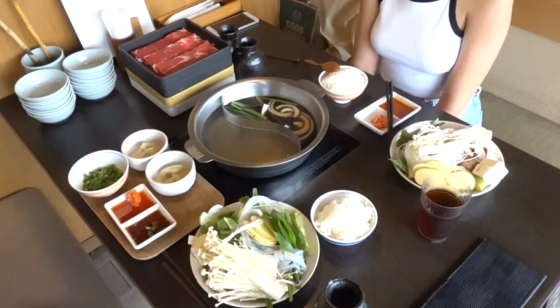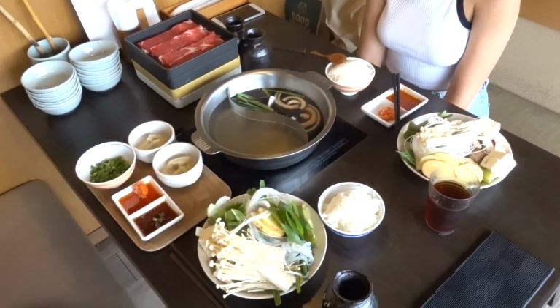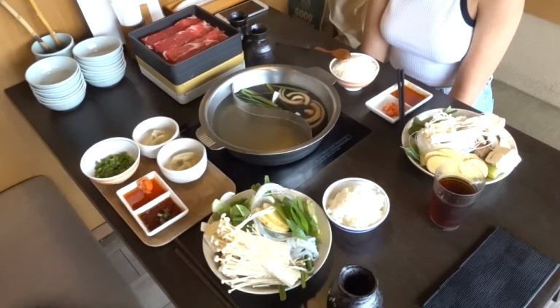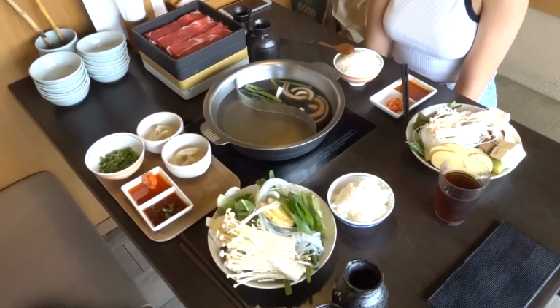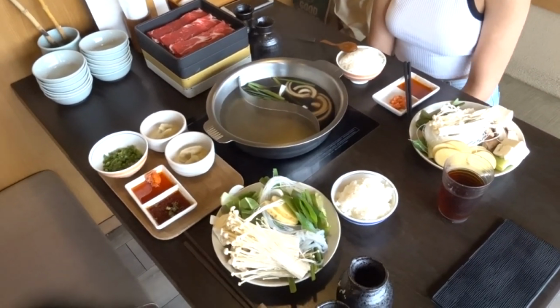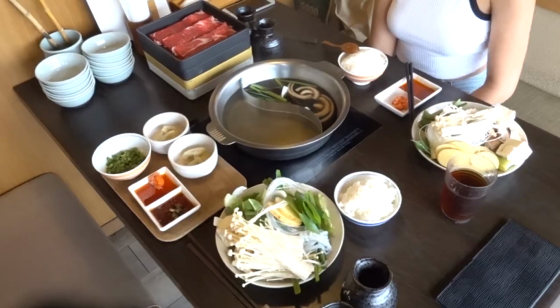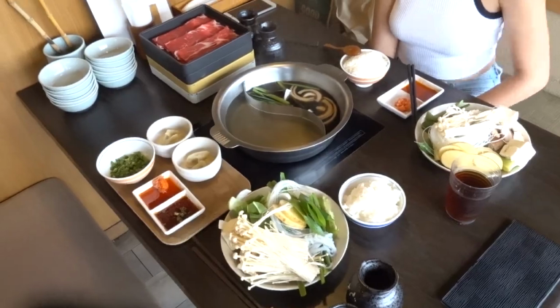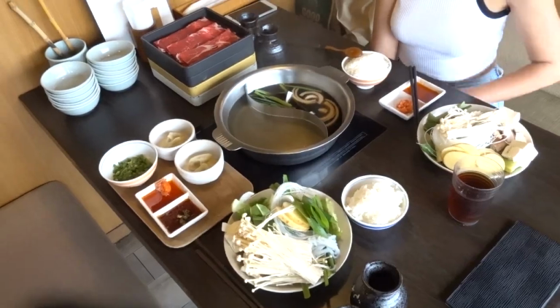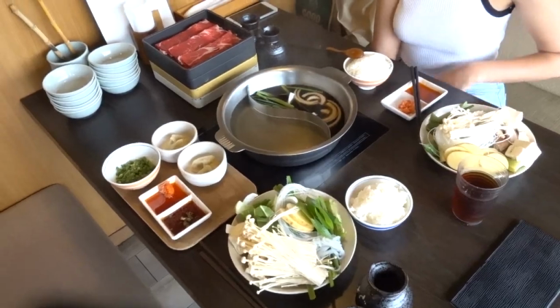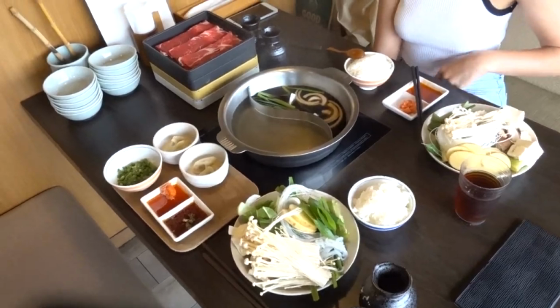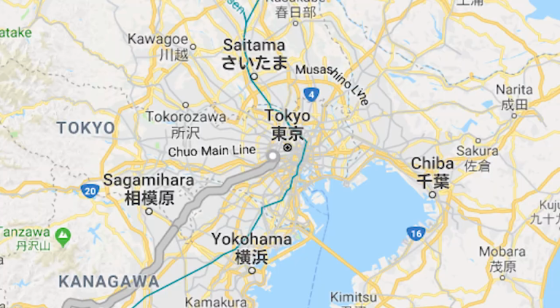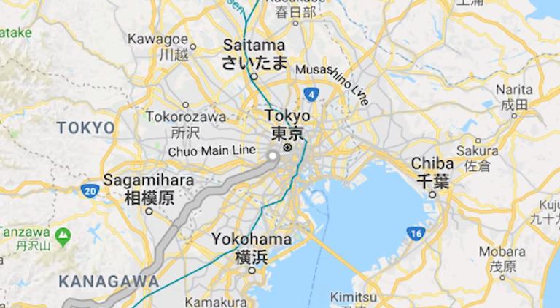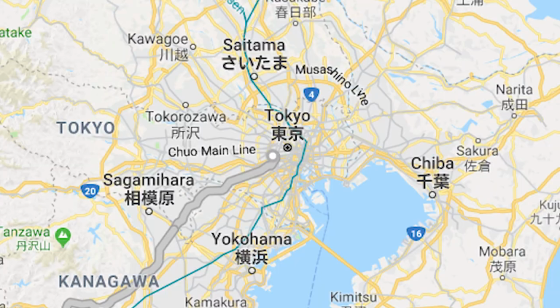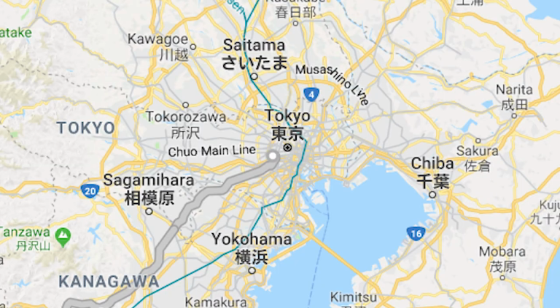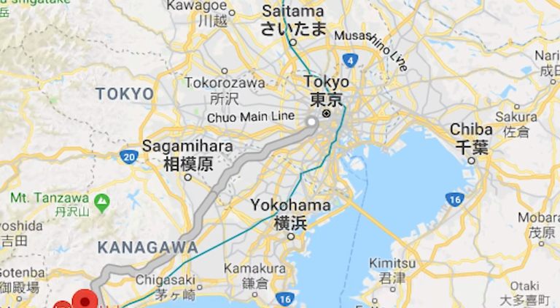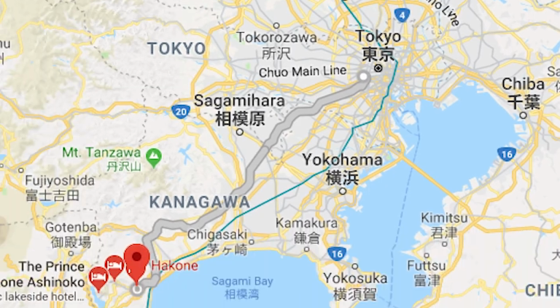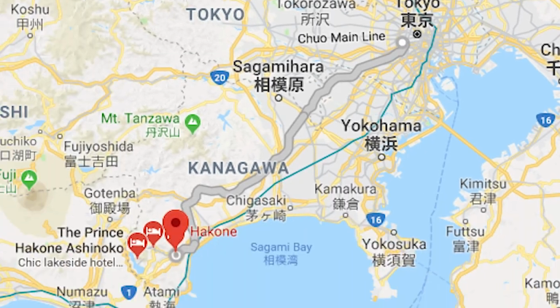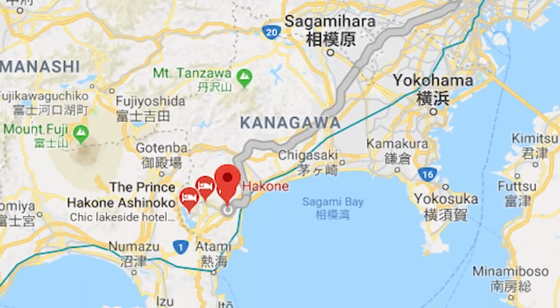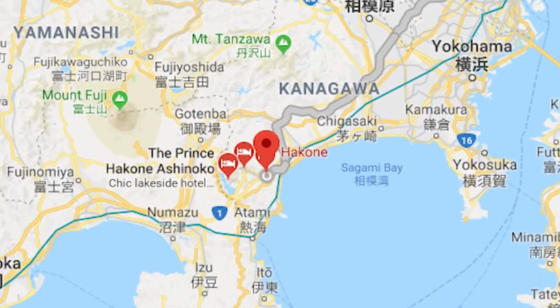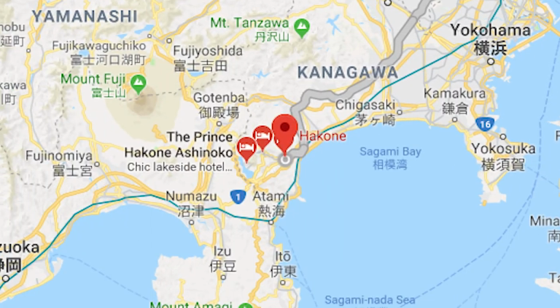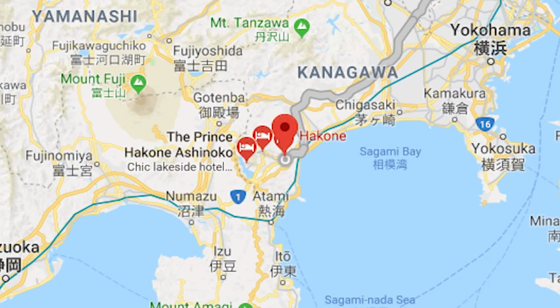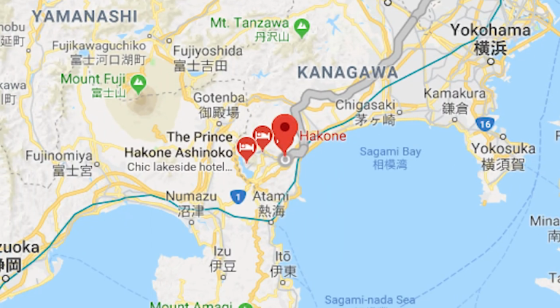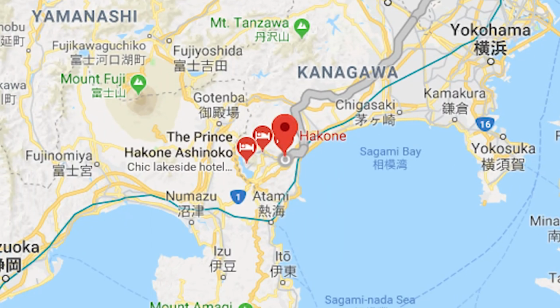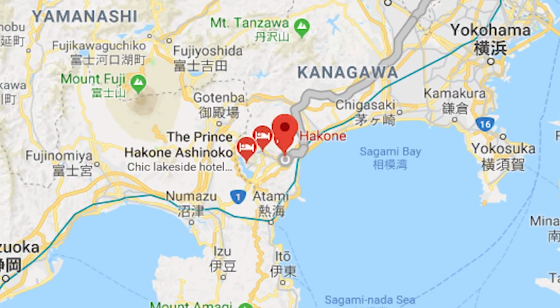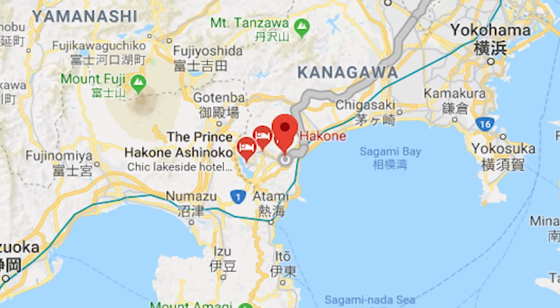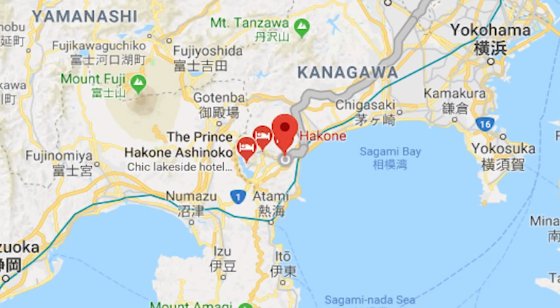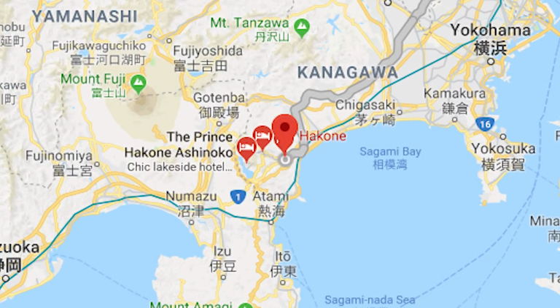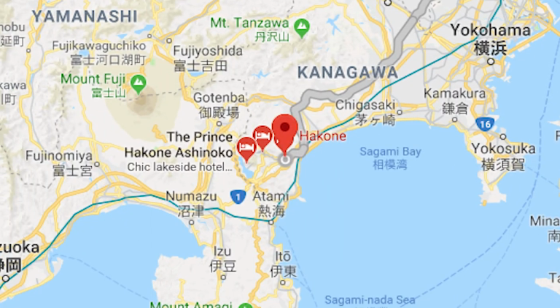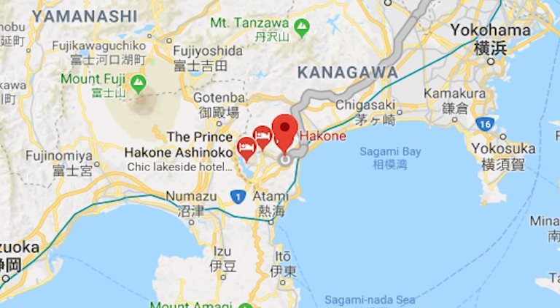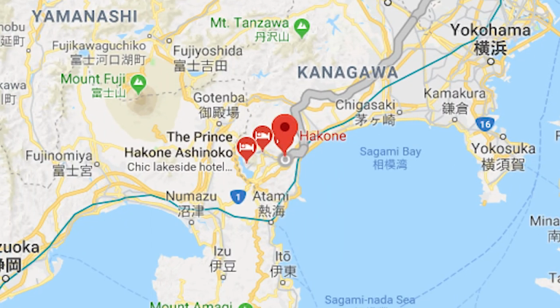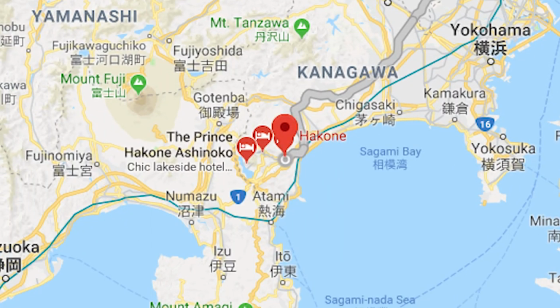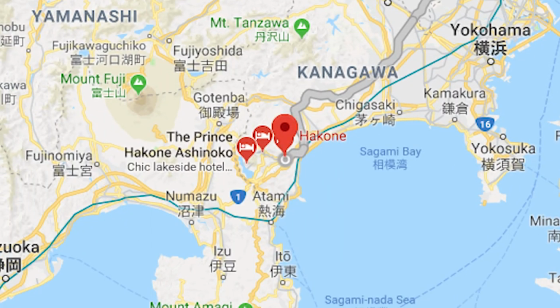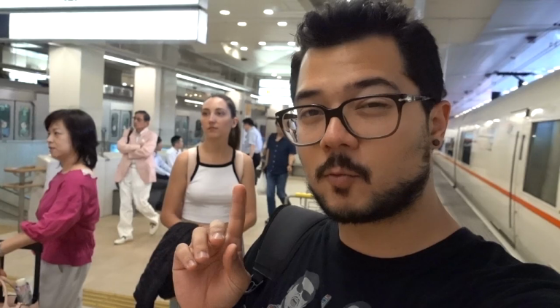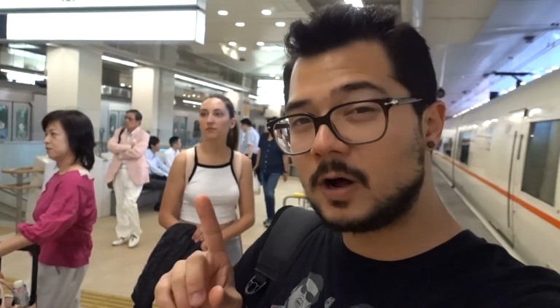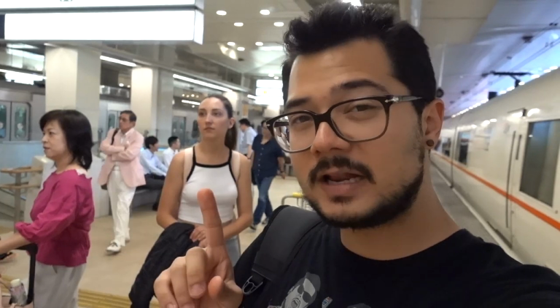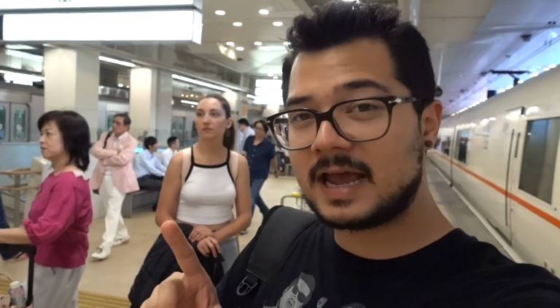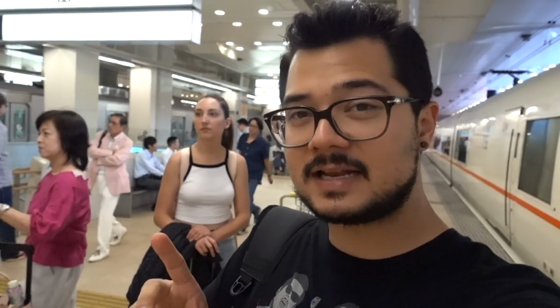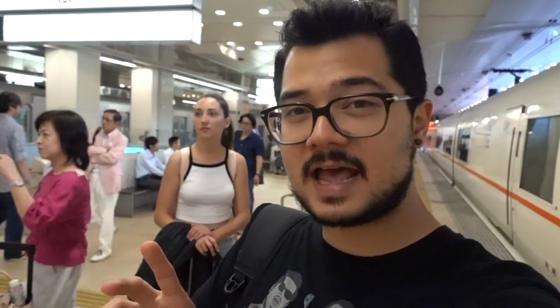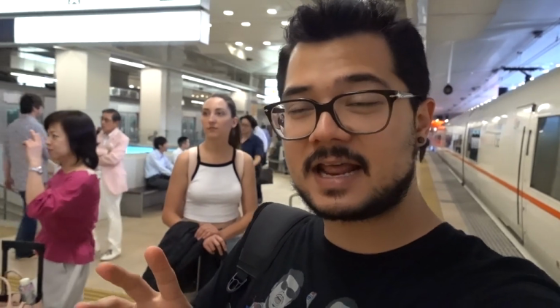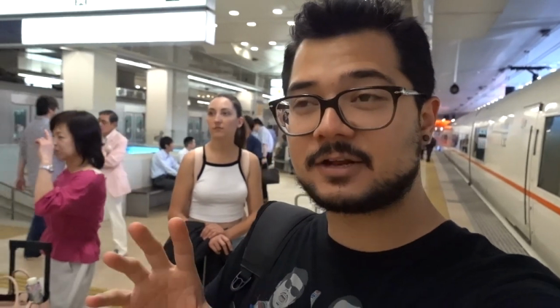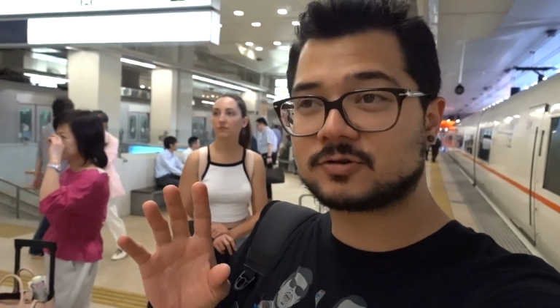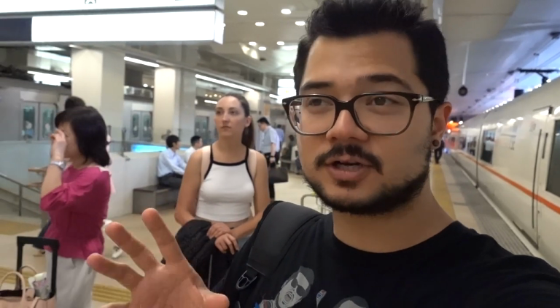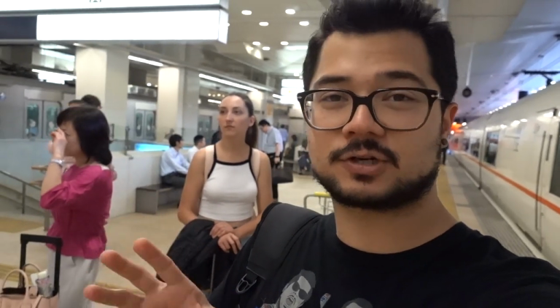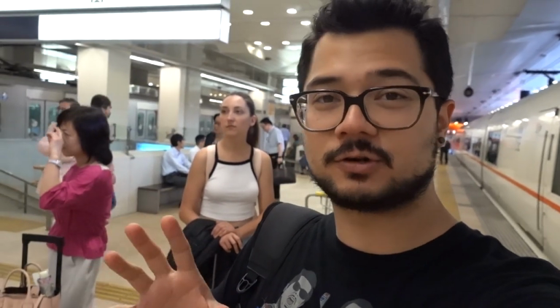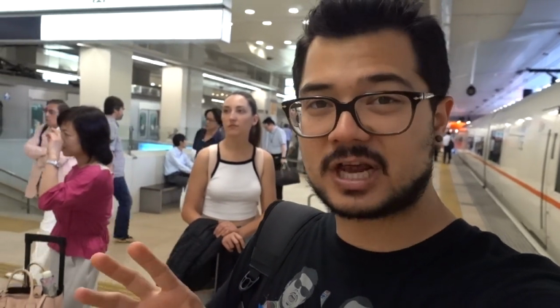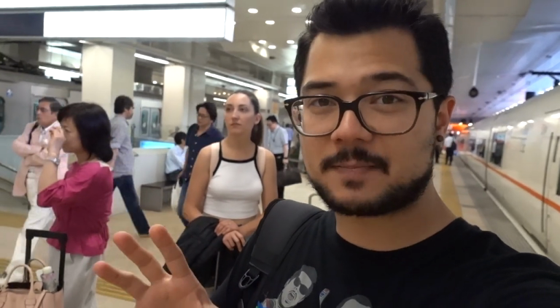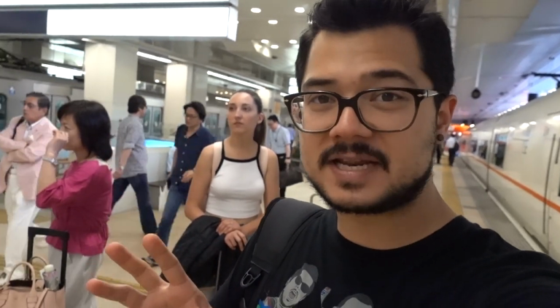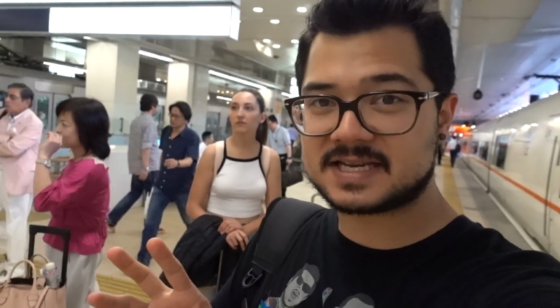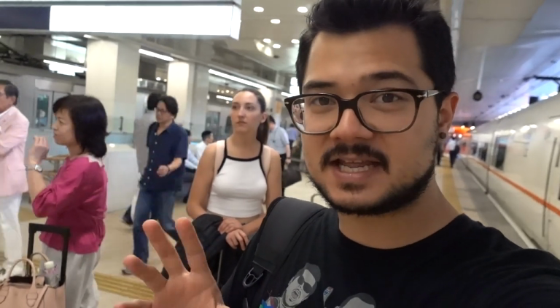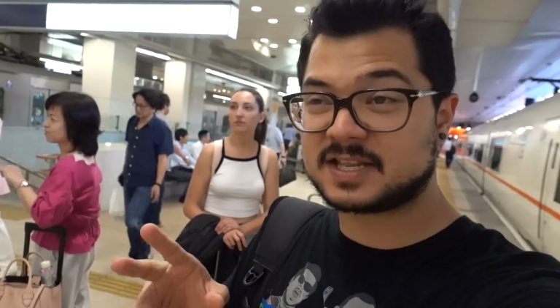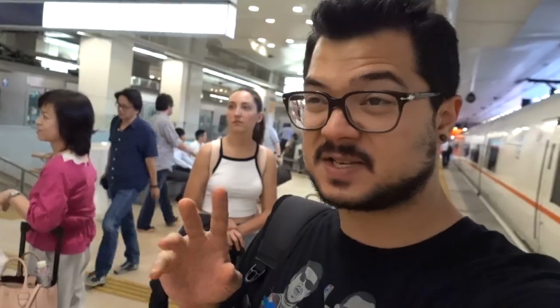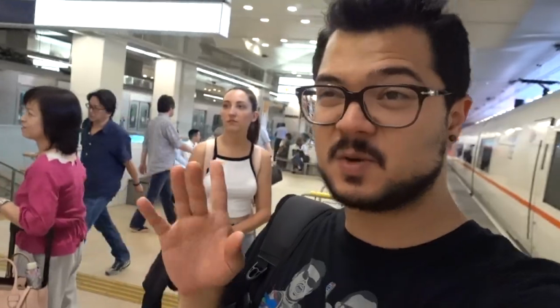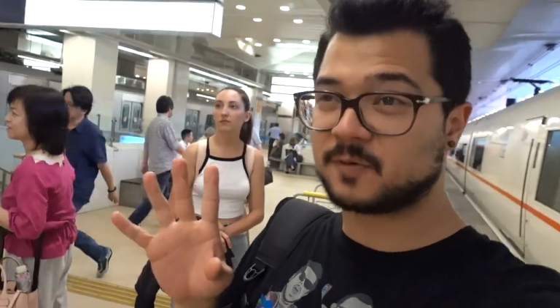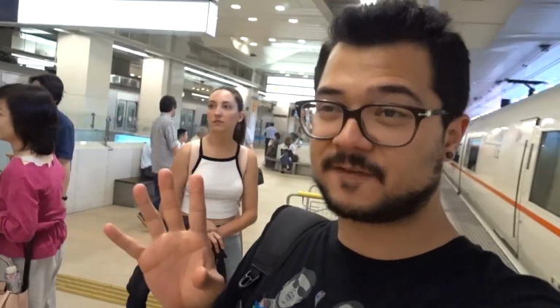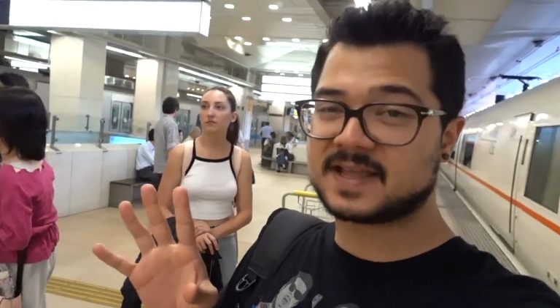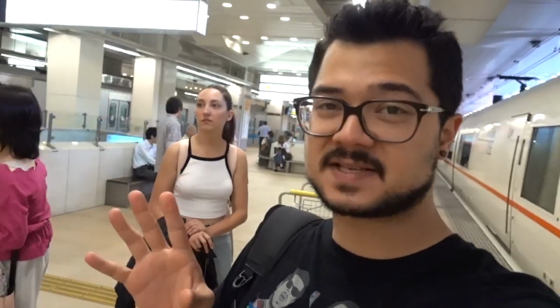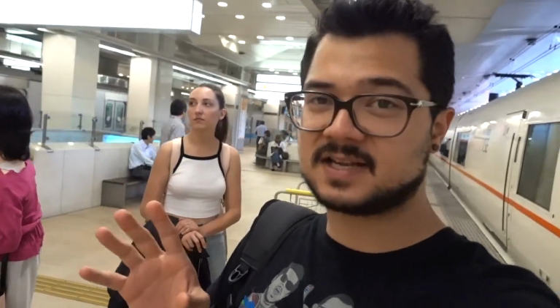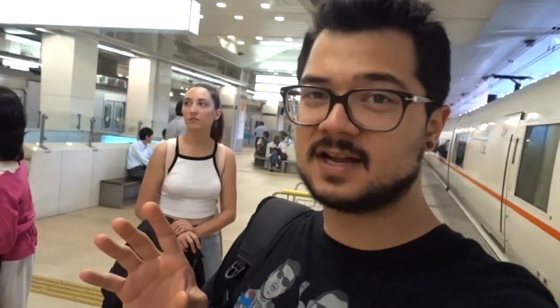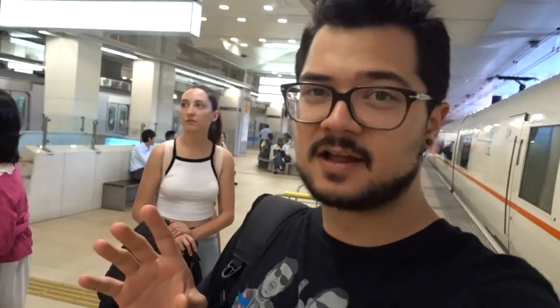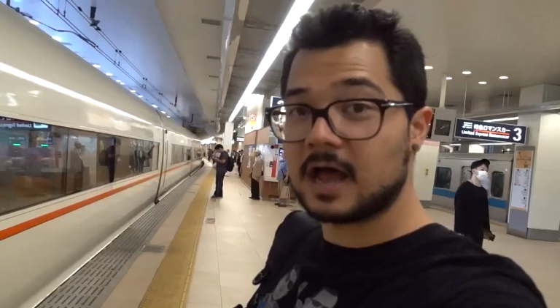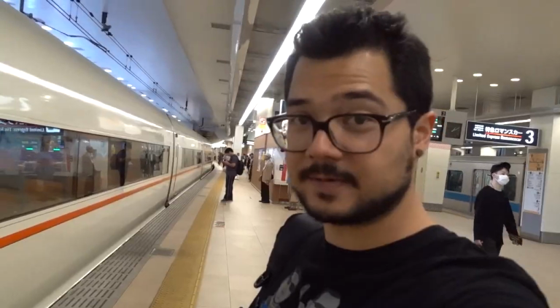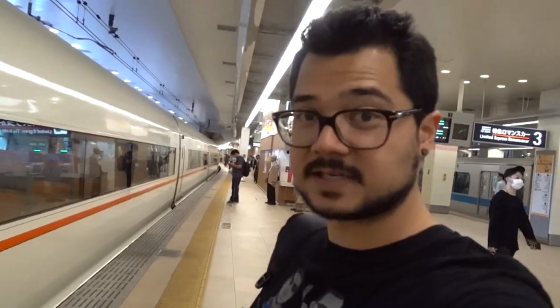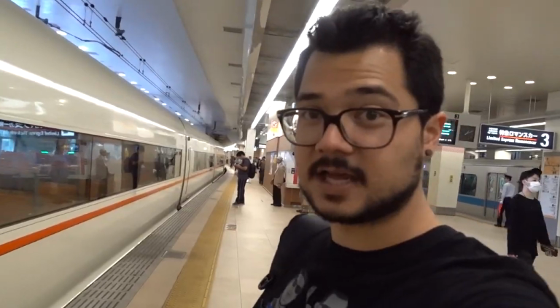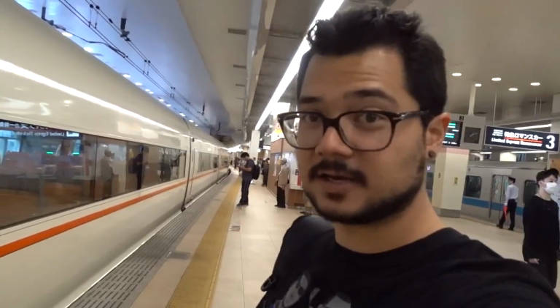Now we're actually headed to Hakone, where we'll be staying for one night at a traditional Japanese inn. And it's super fancy — I'm excited.